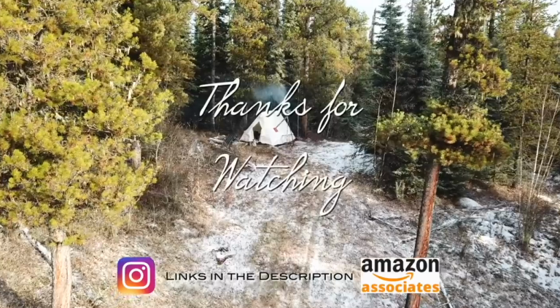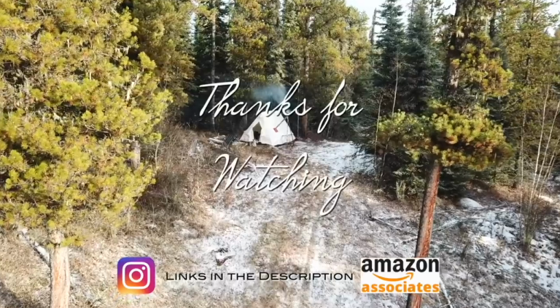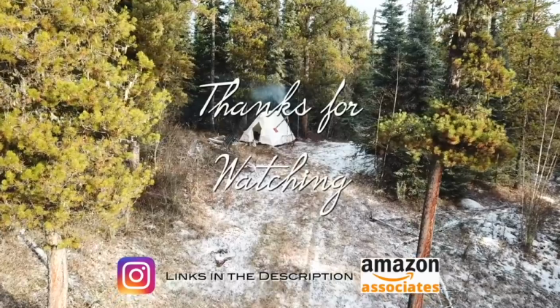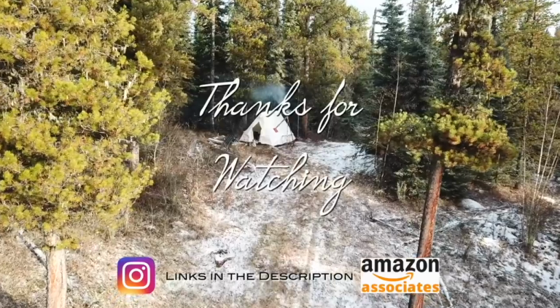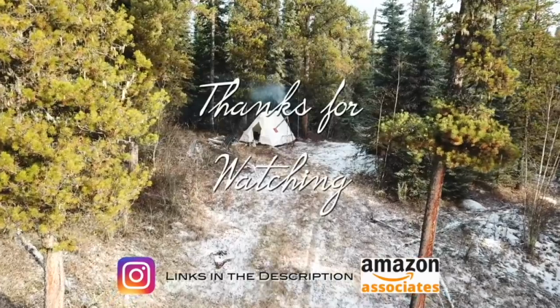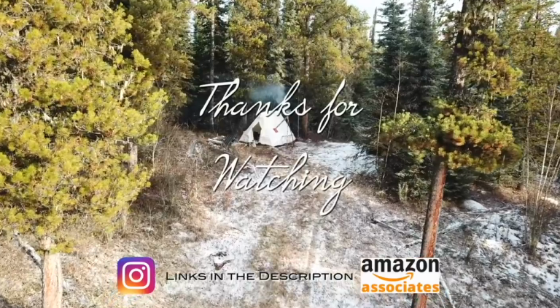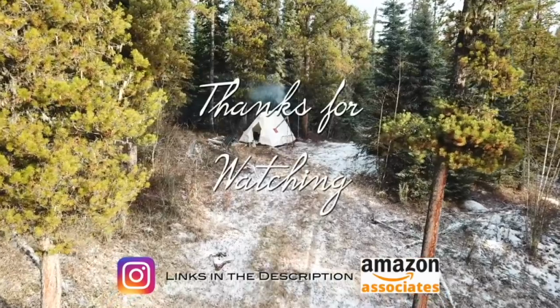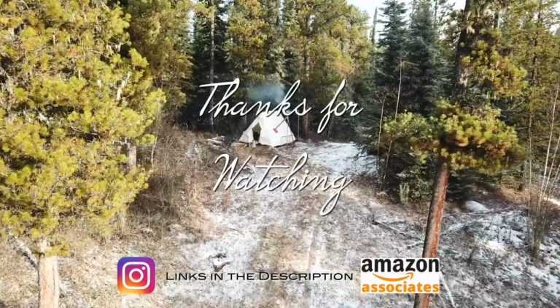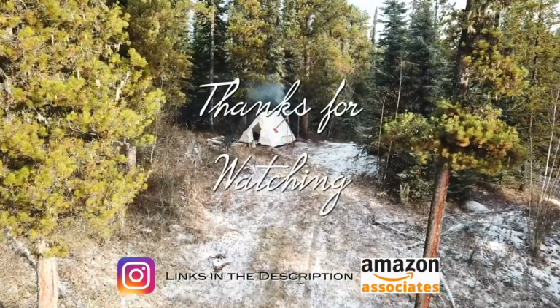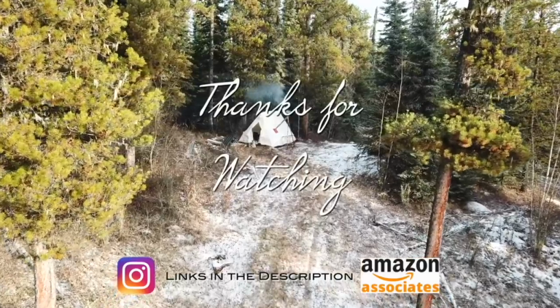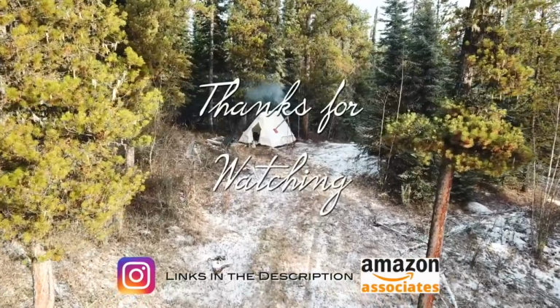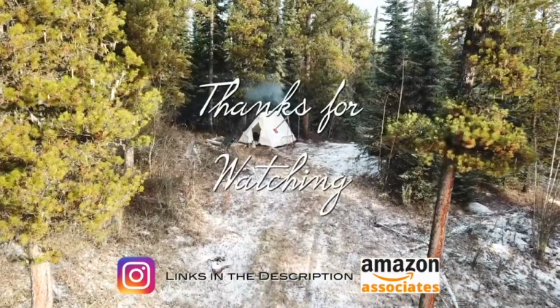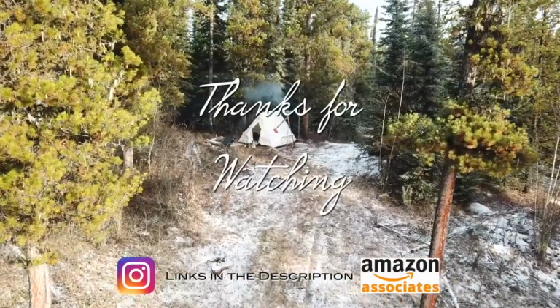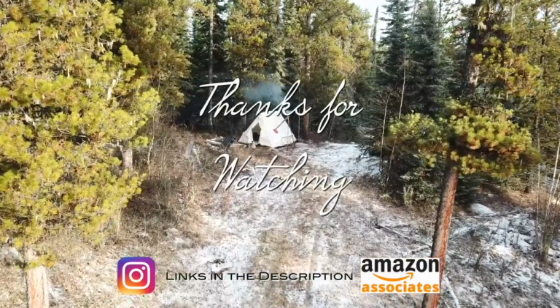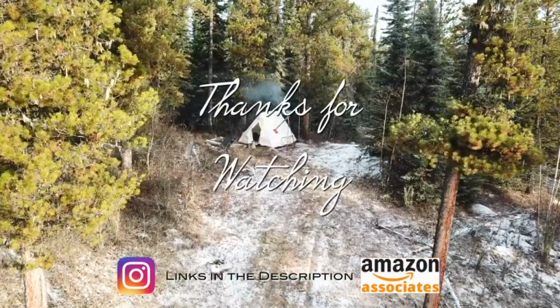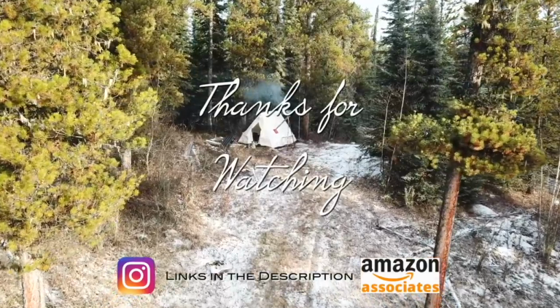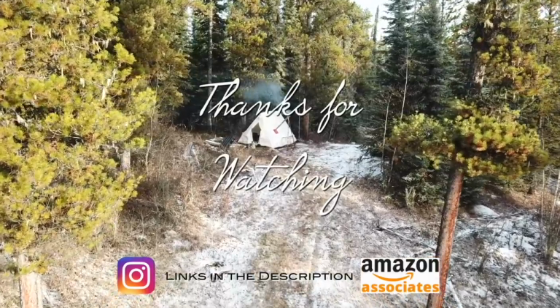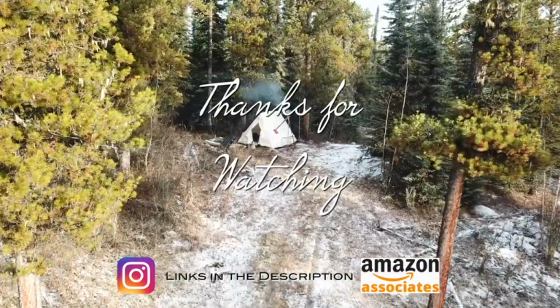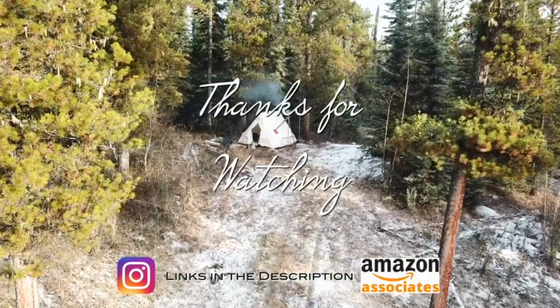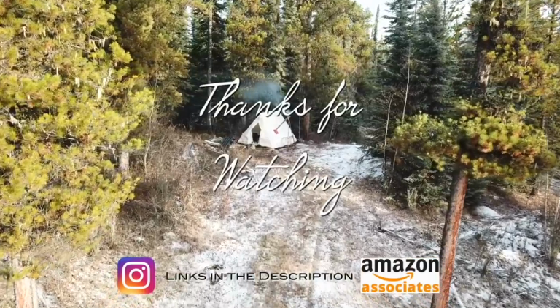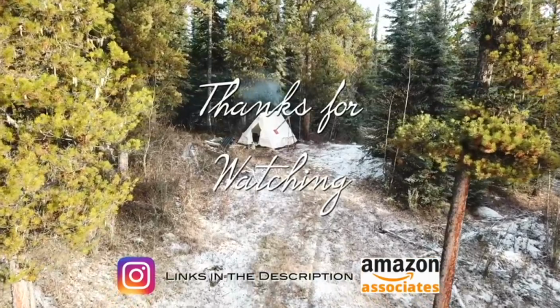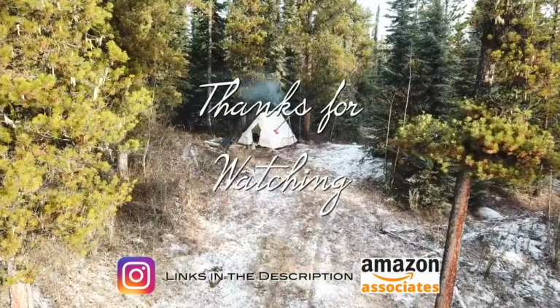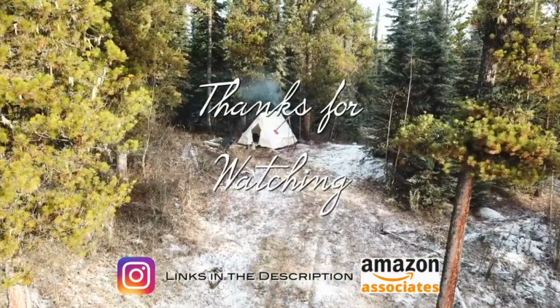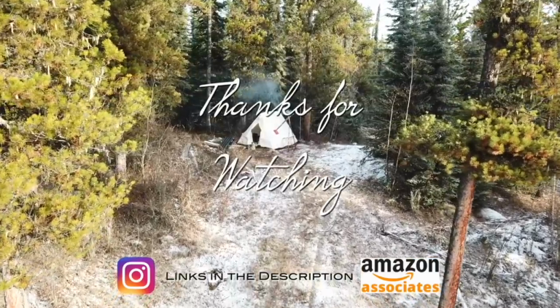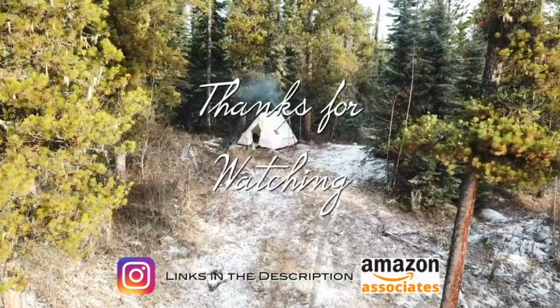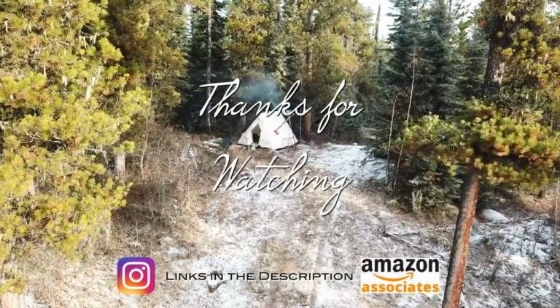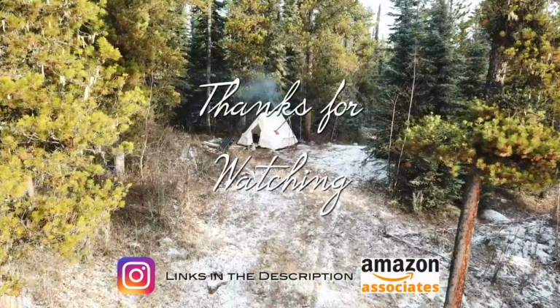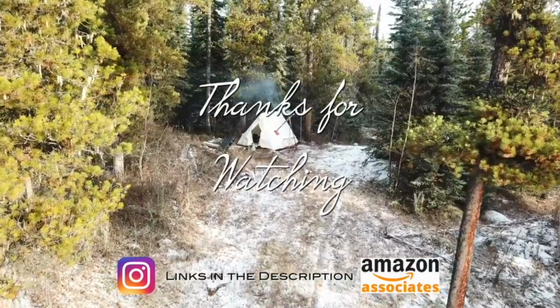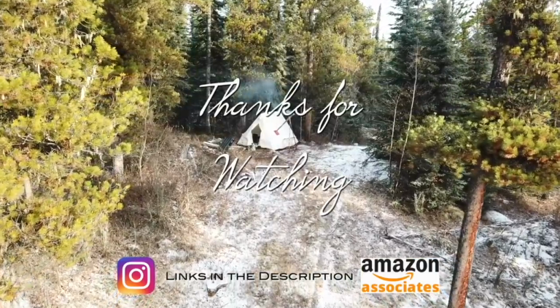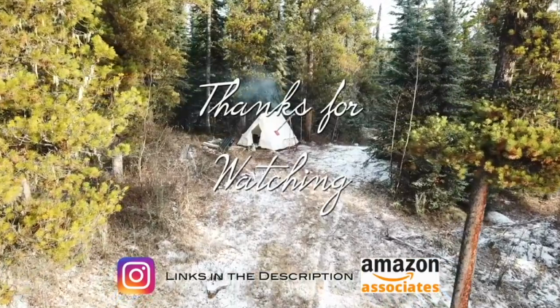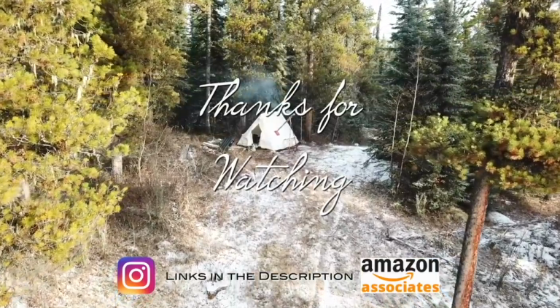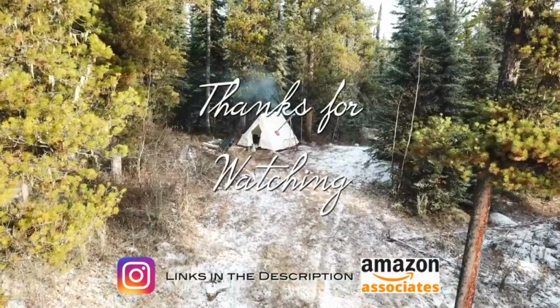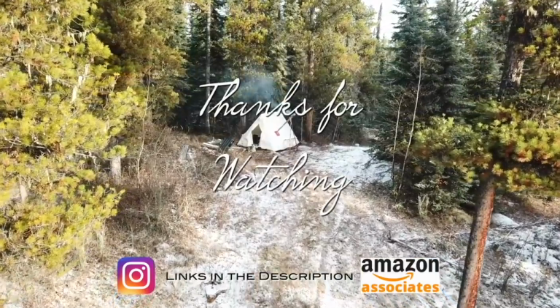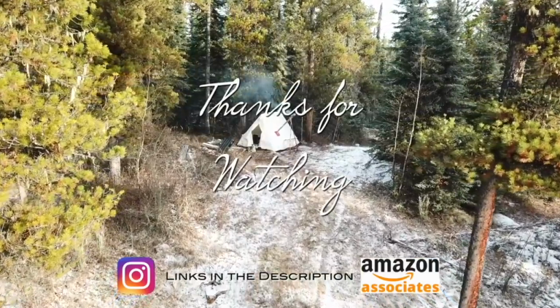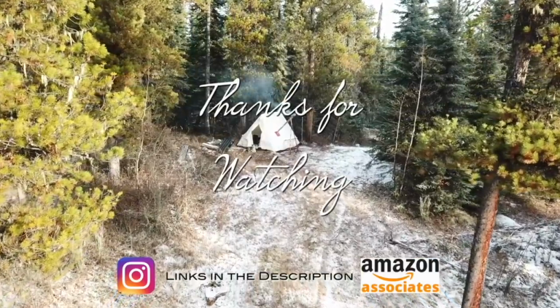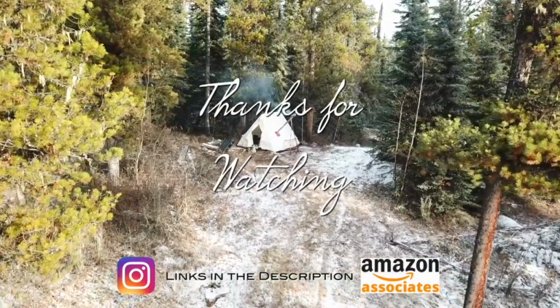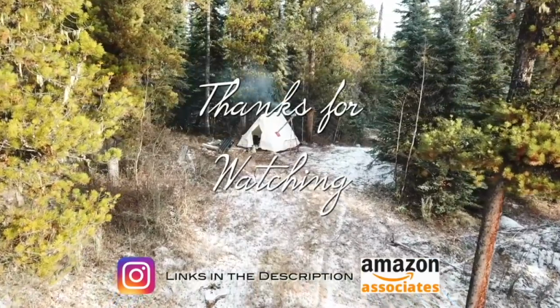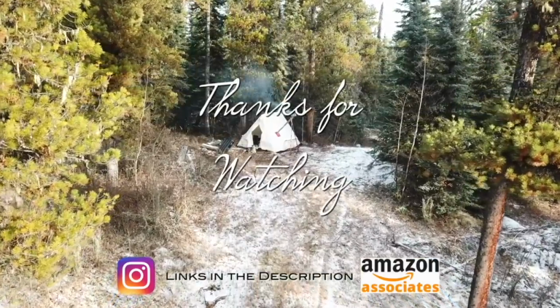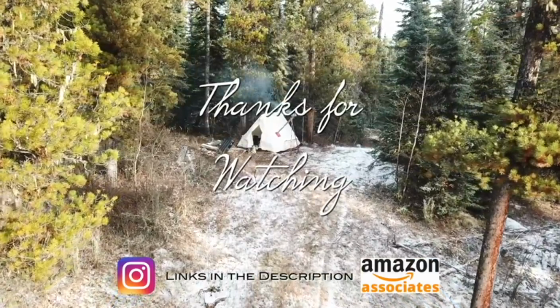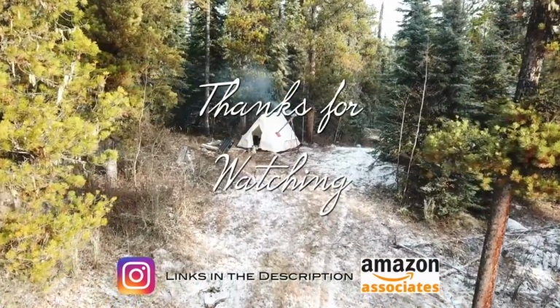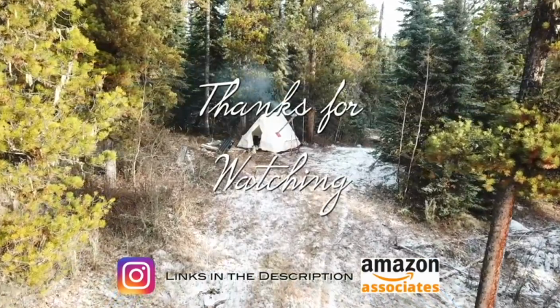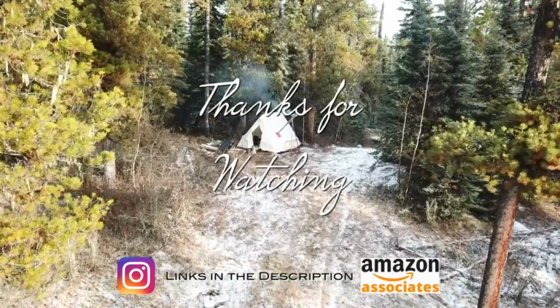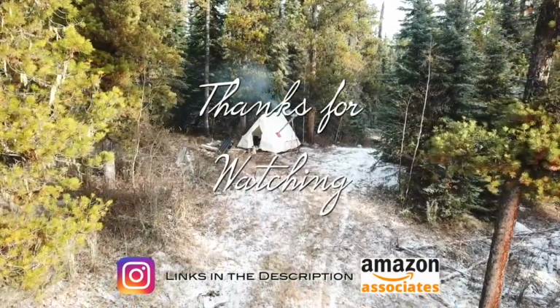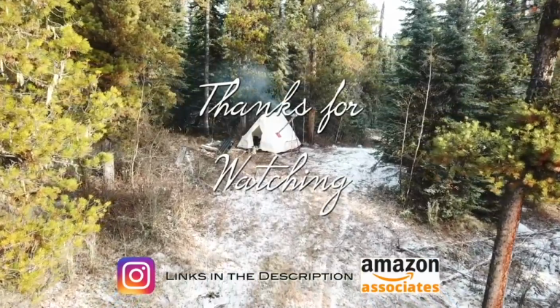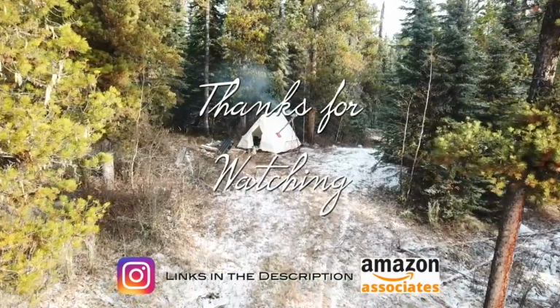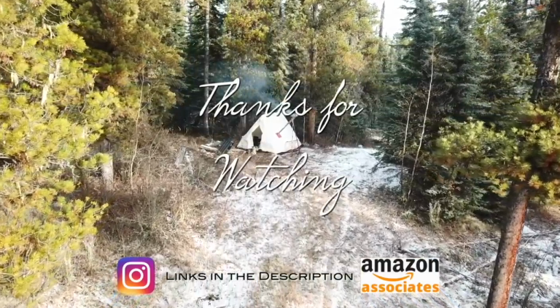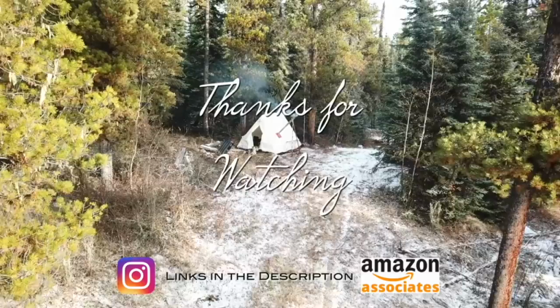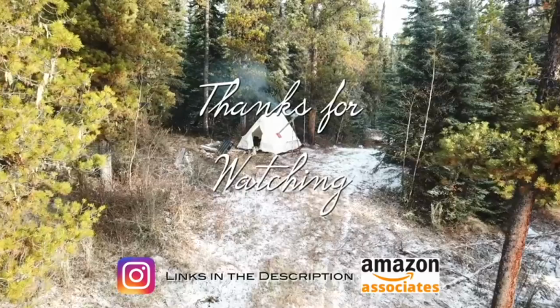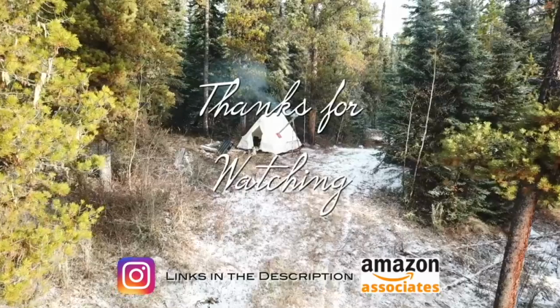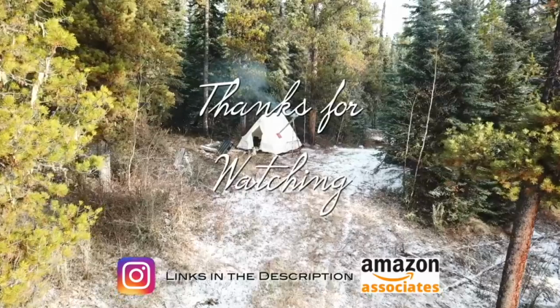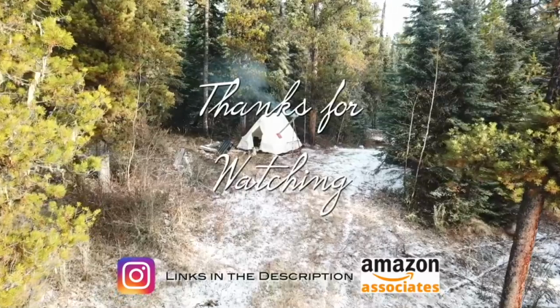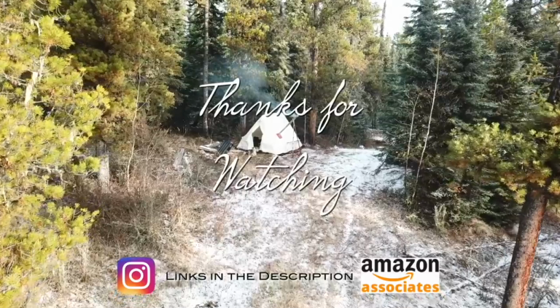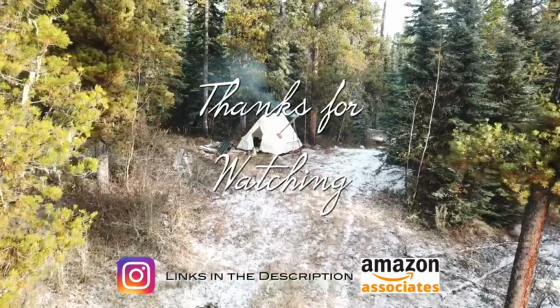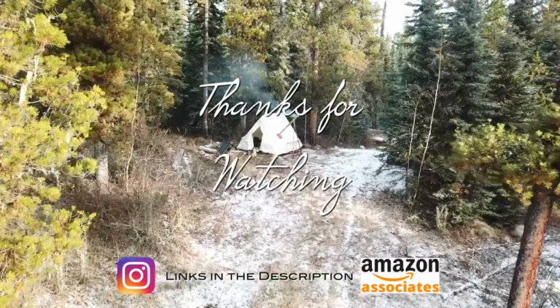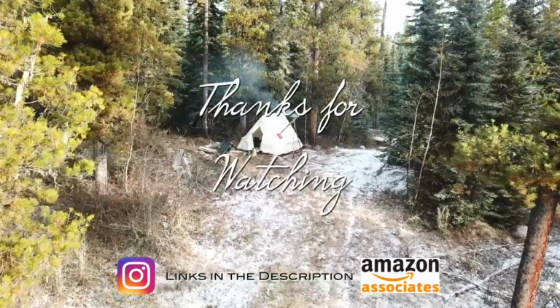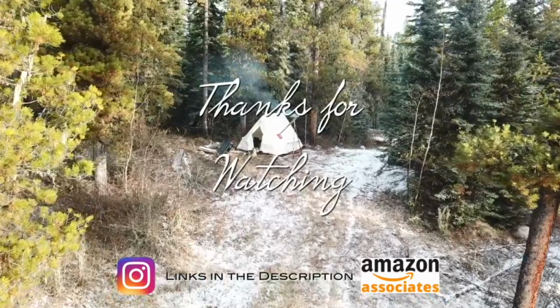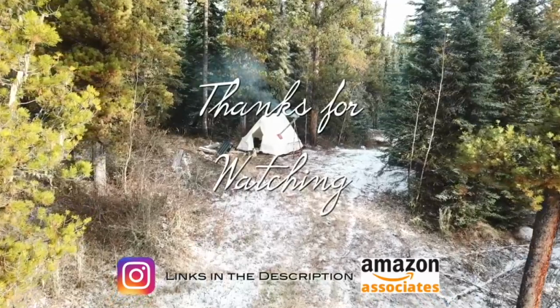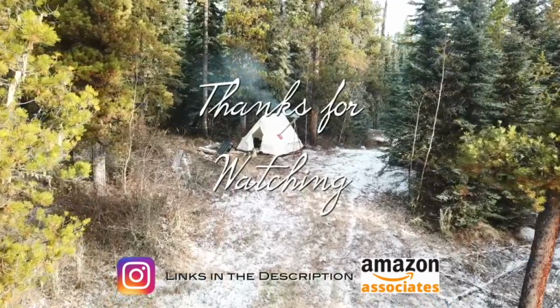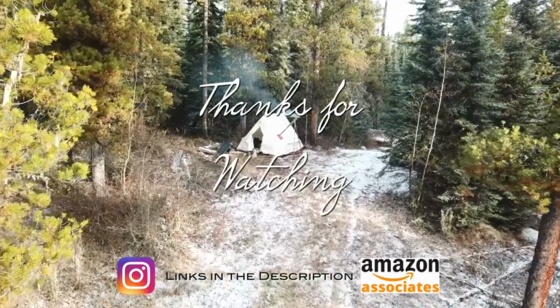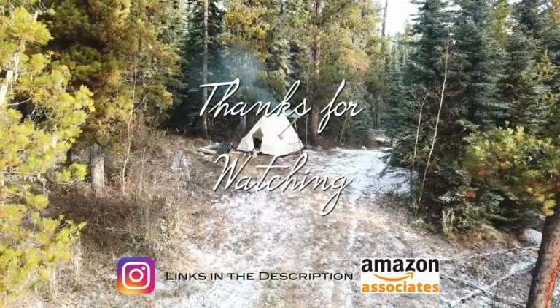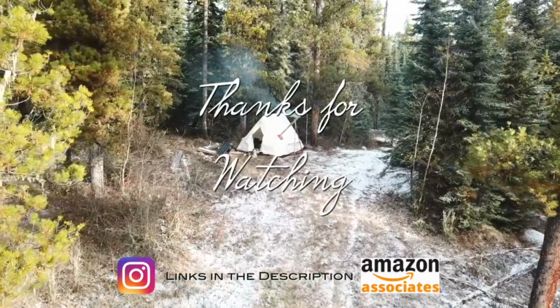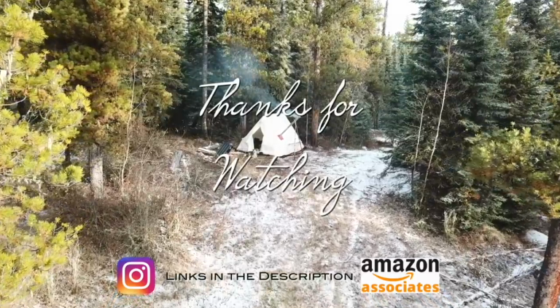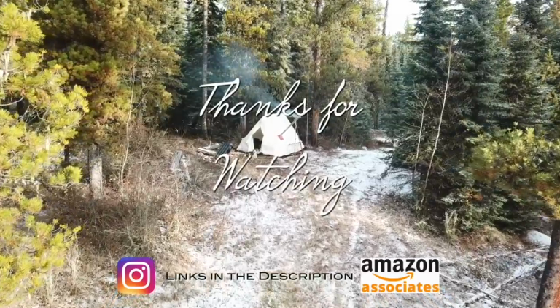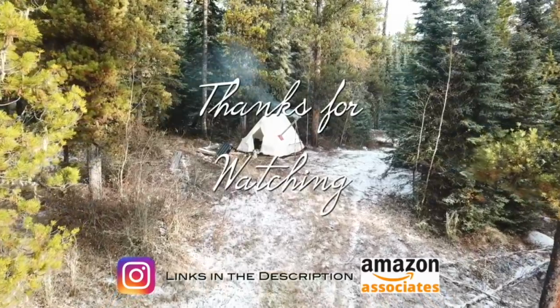And as always, thank you very much for watching. If you like my videos, leave me a comment, maybe a thumbs up, and don't forget to subscribe.